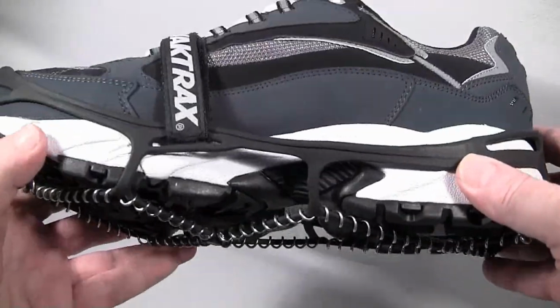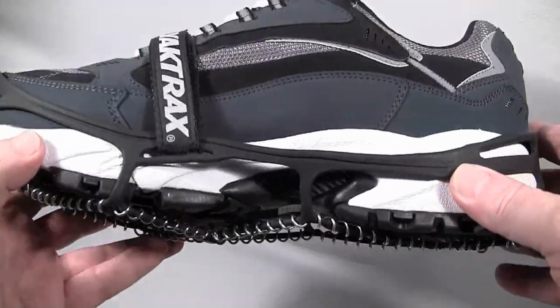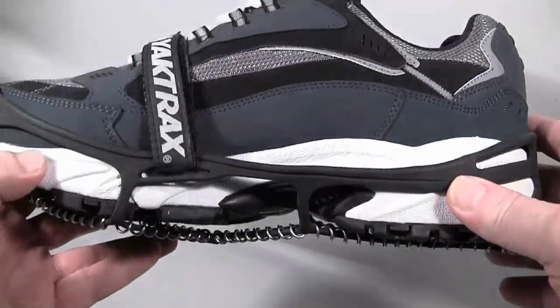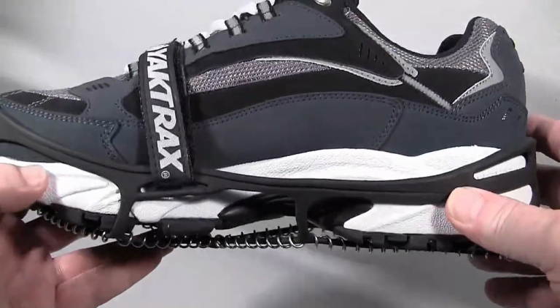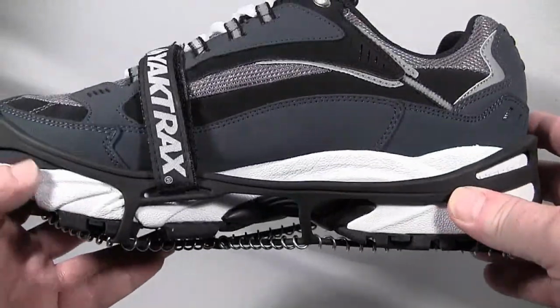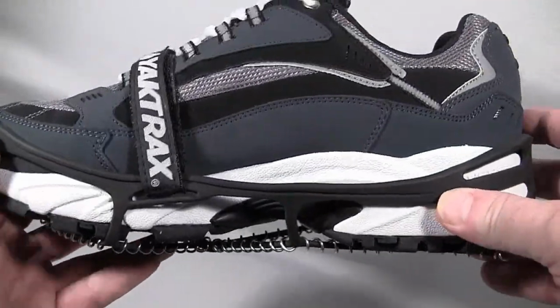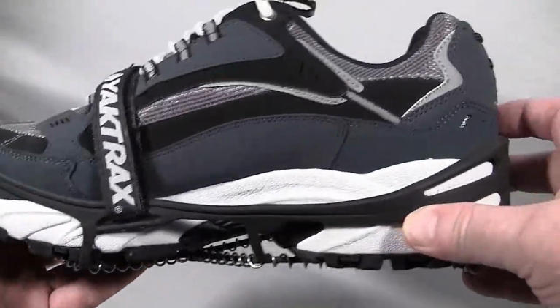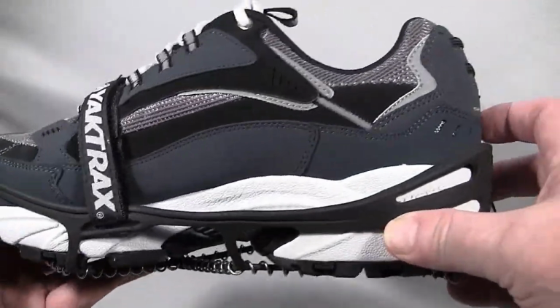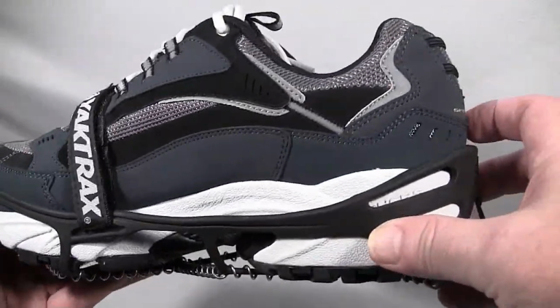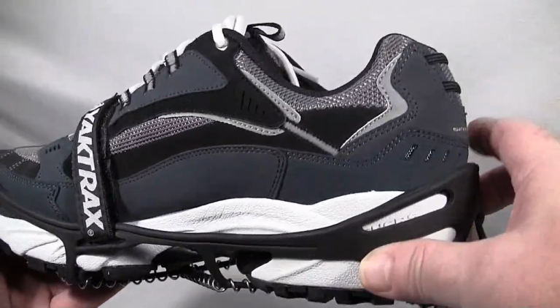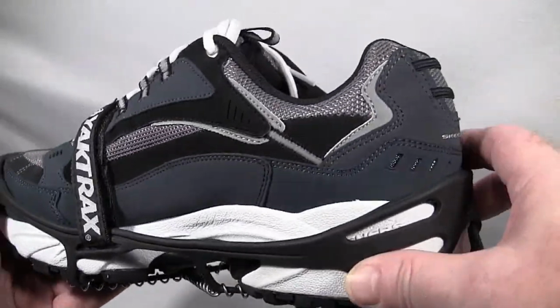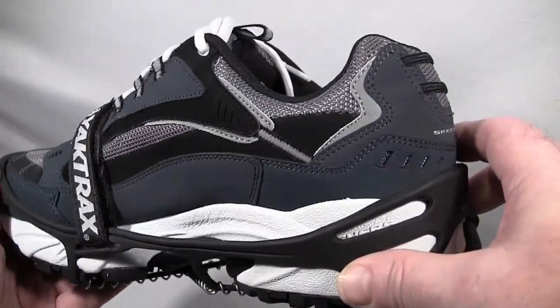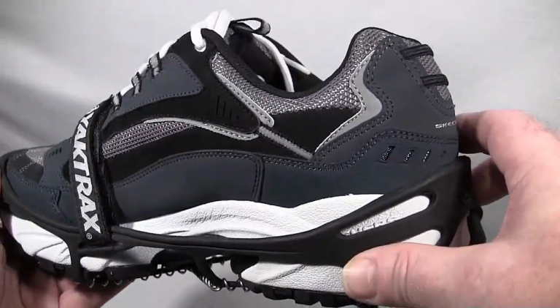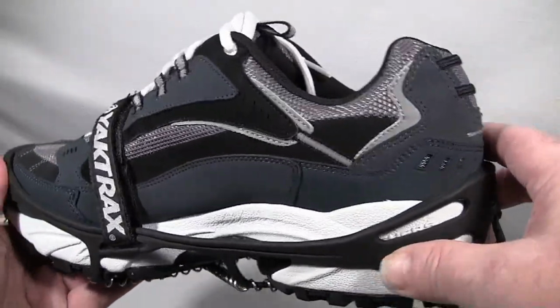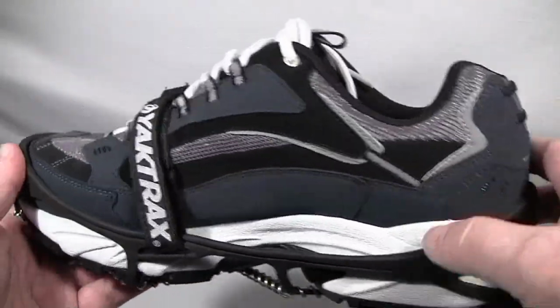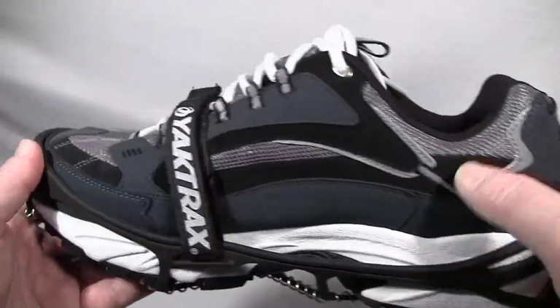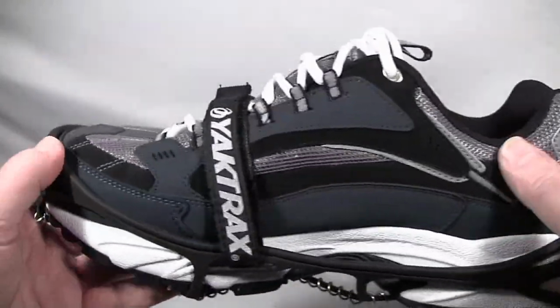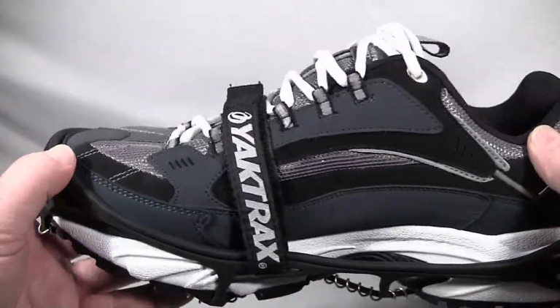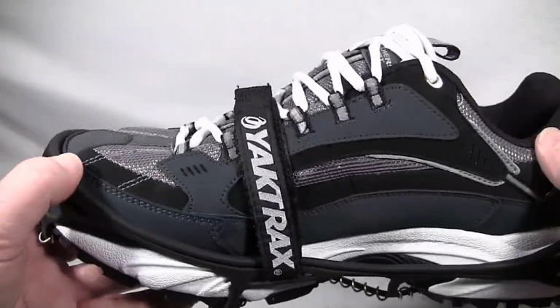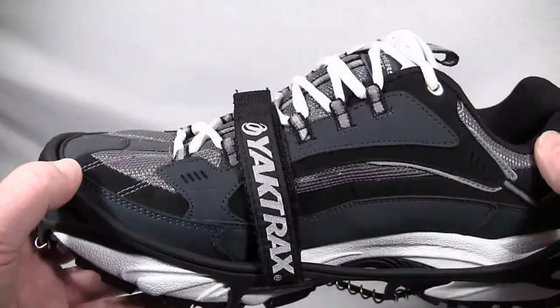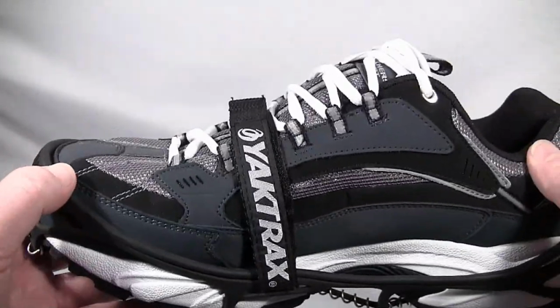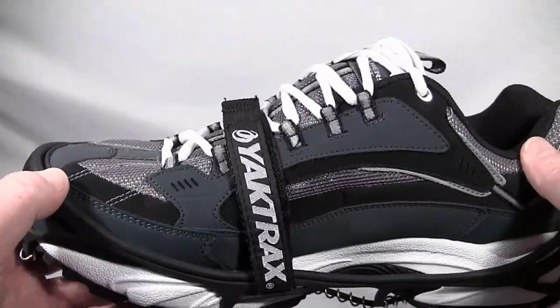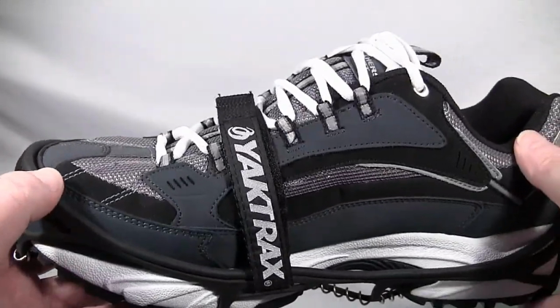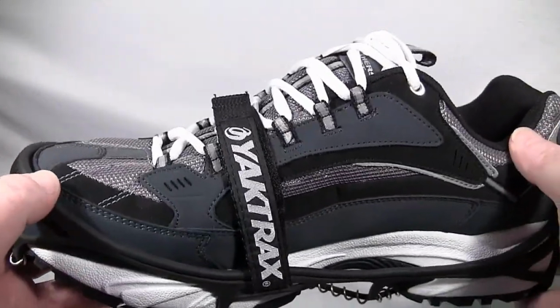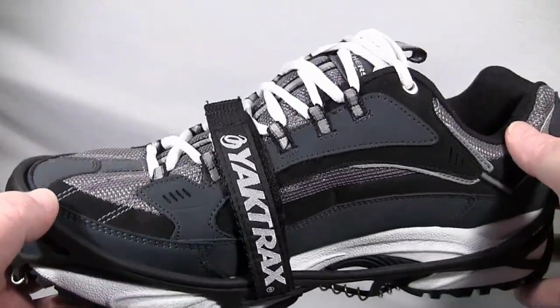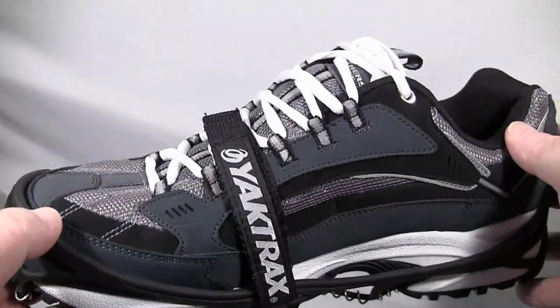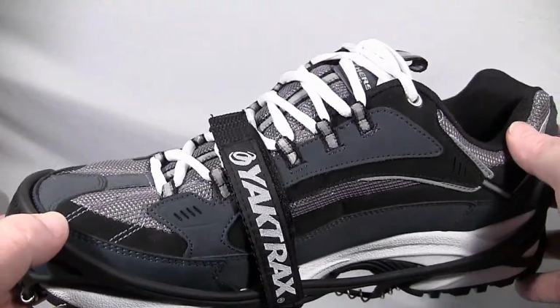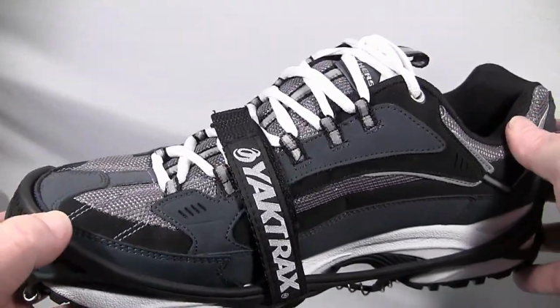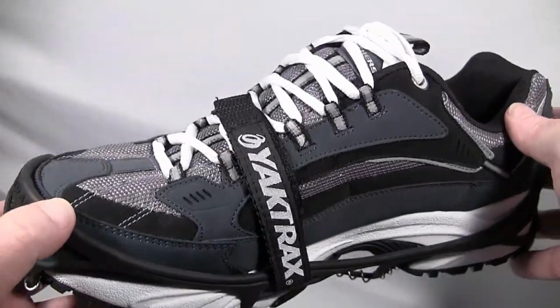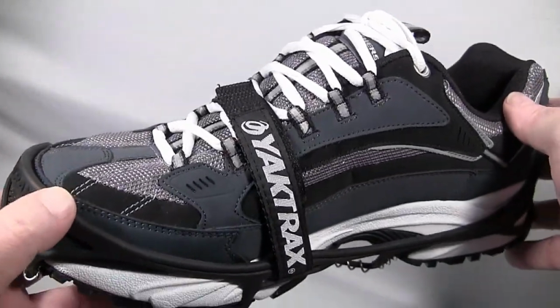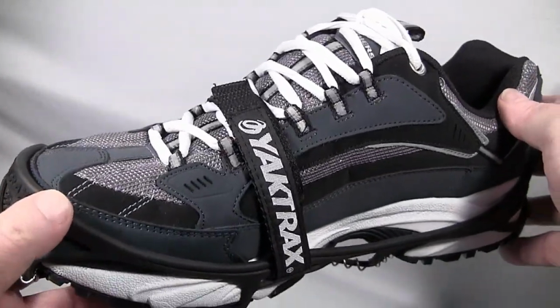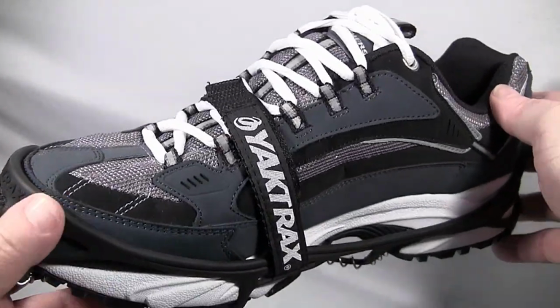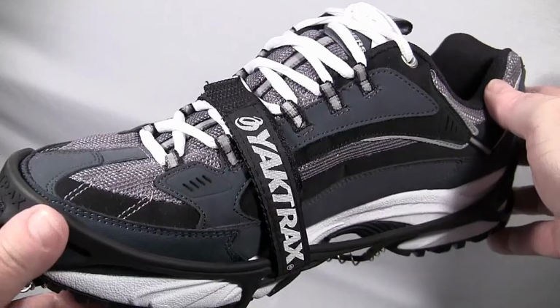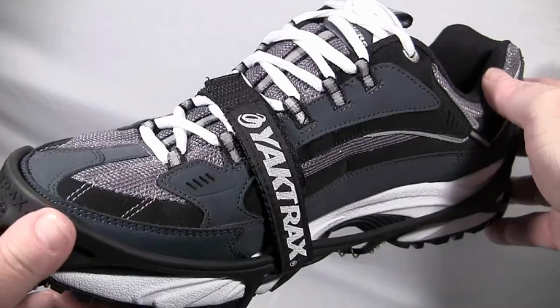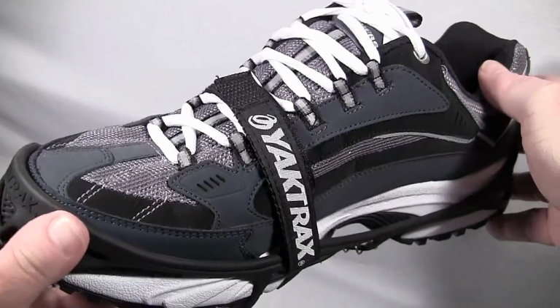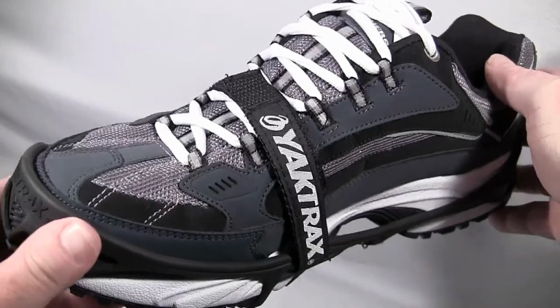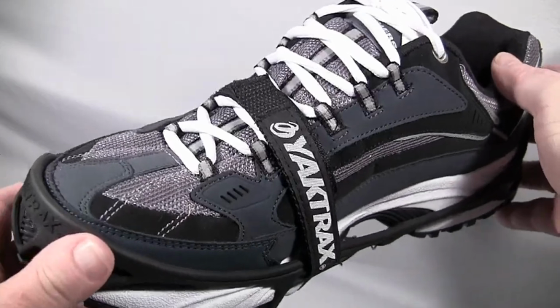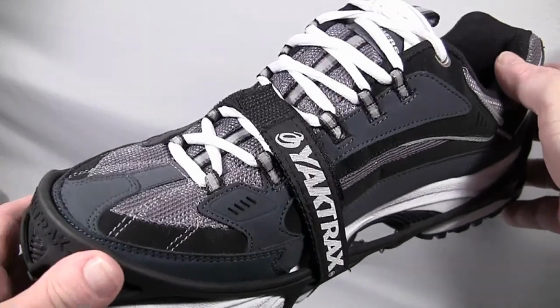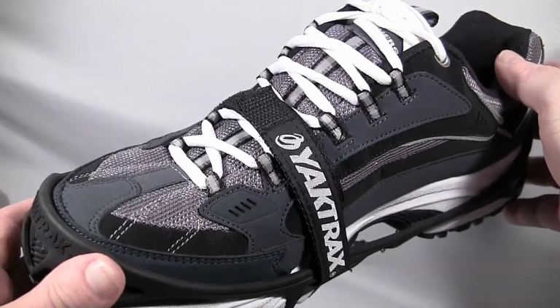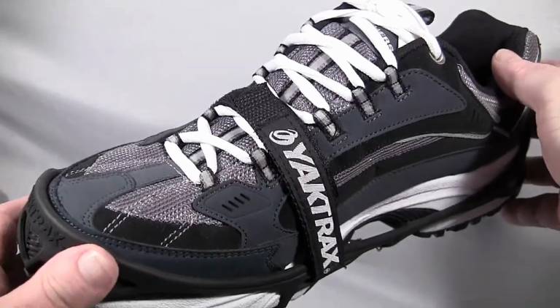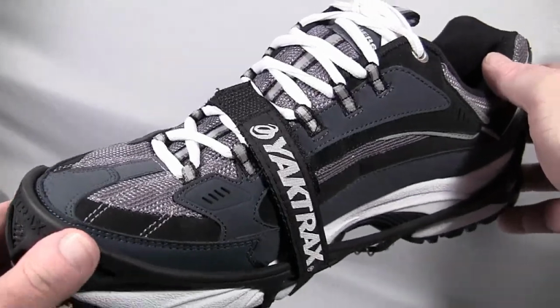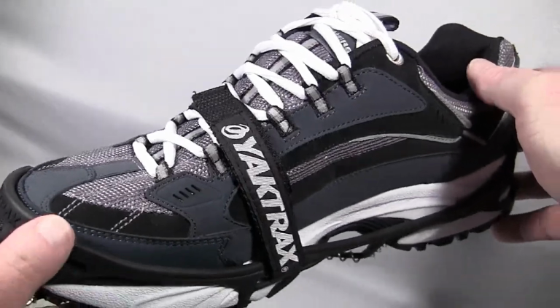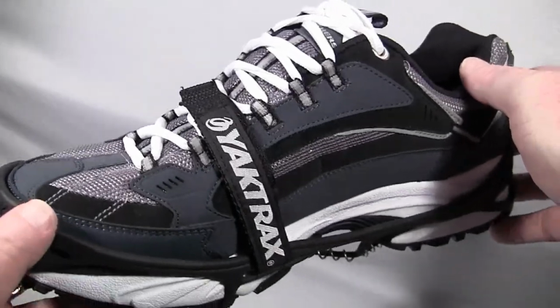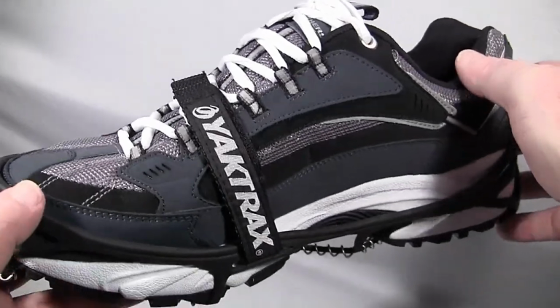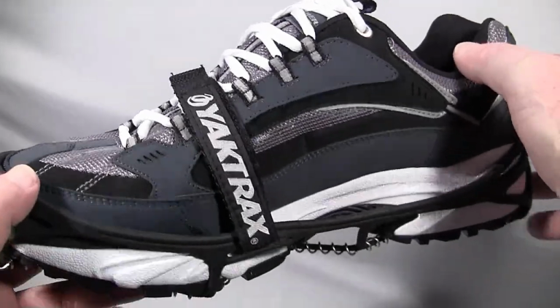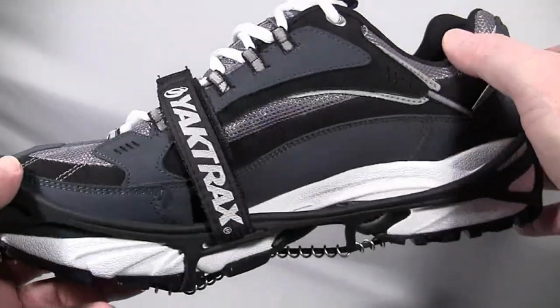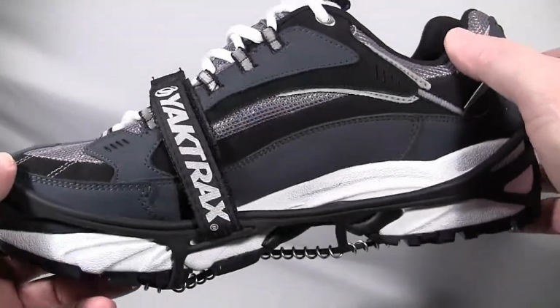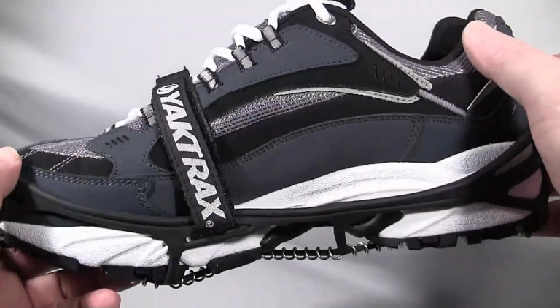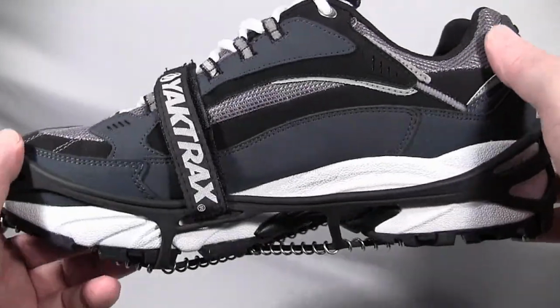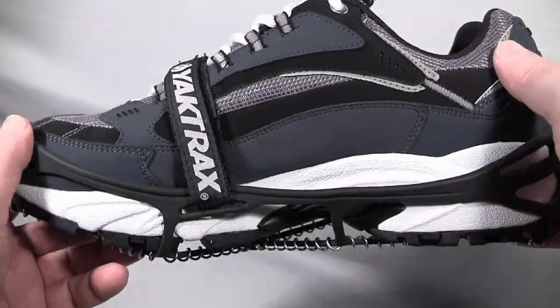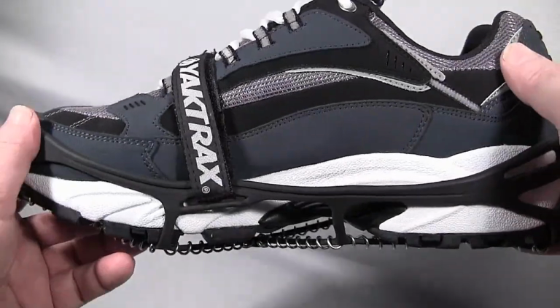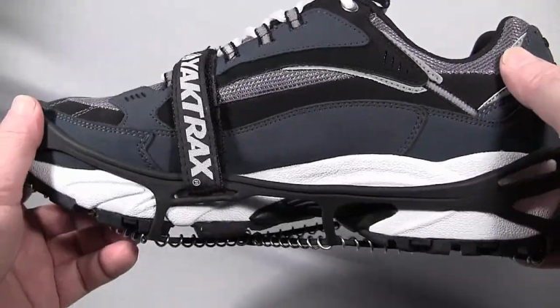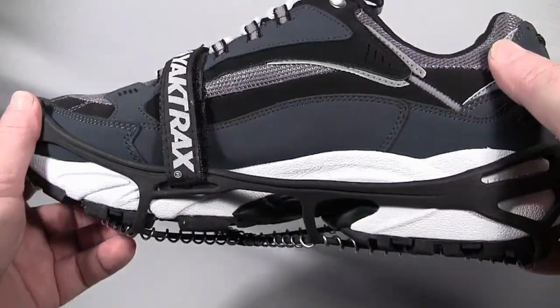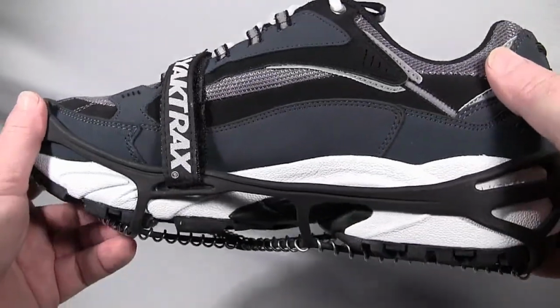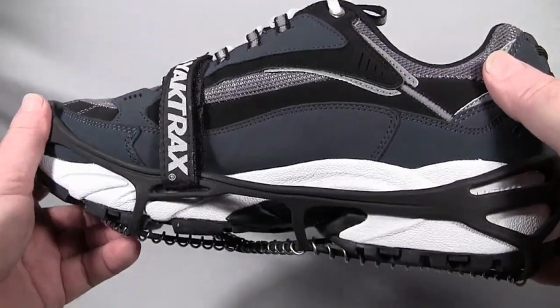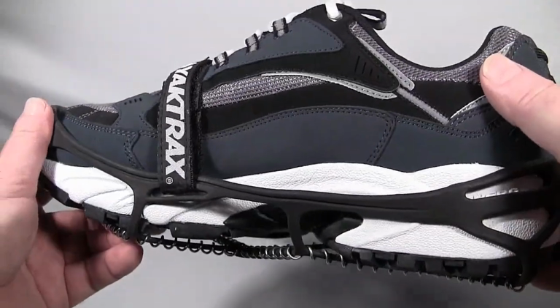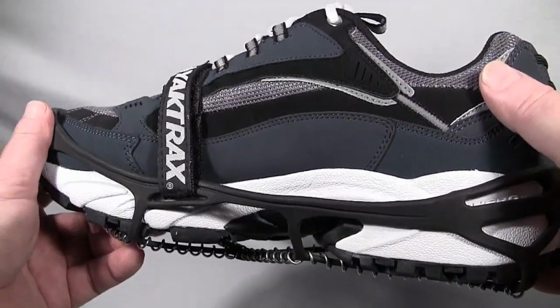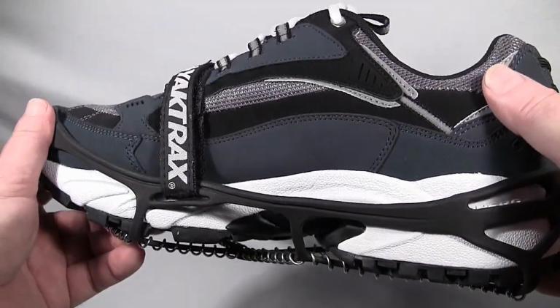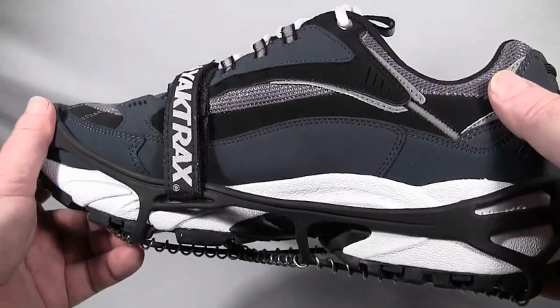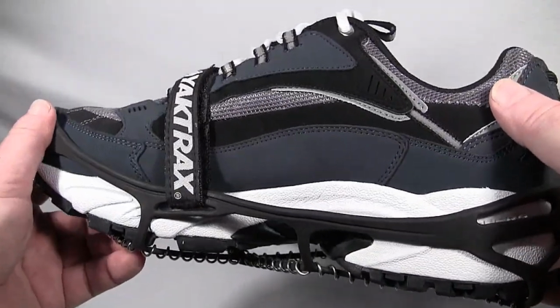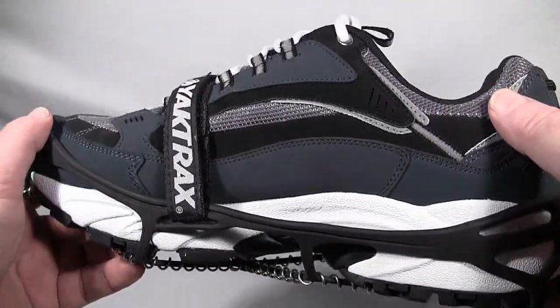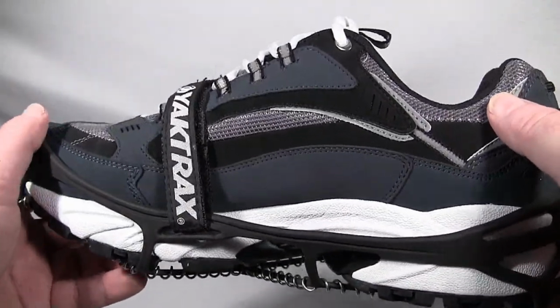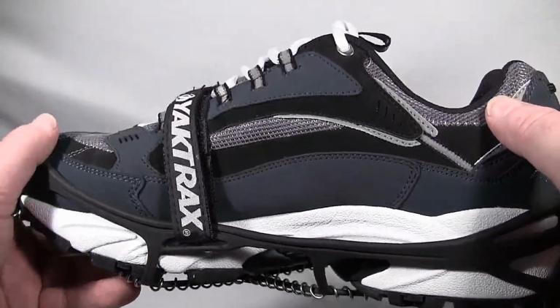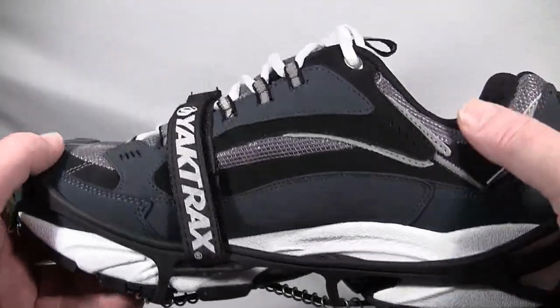This is the one you want for tougher applications. If you live in an area where you're going to use them almost every day, you definitely want to go with the Pro.